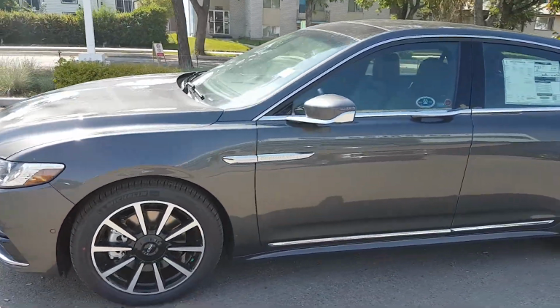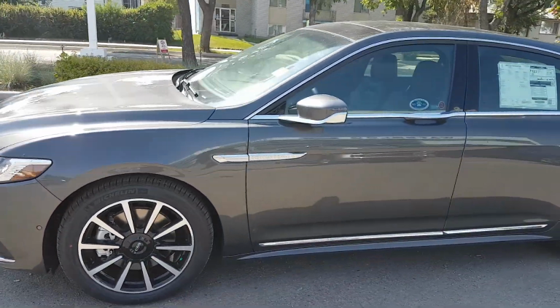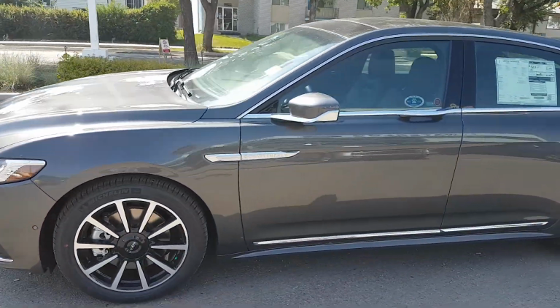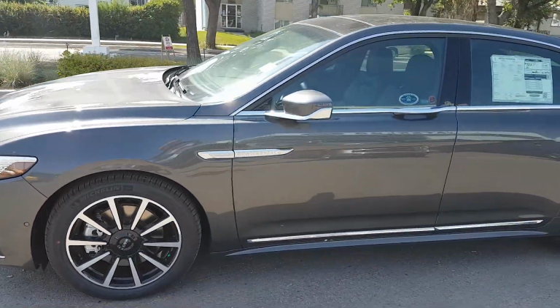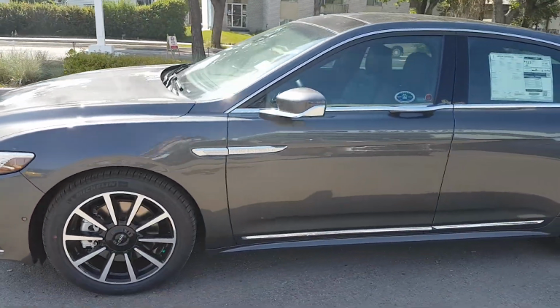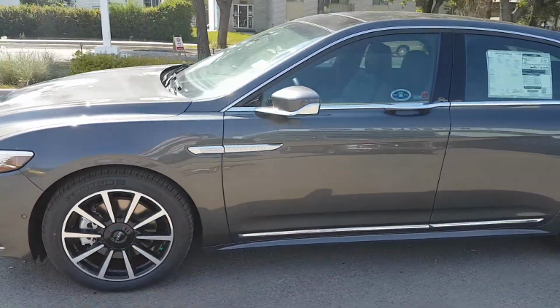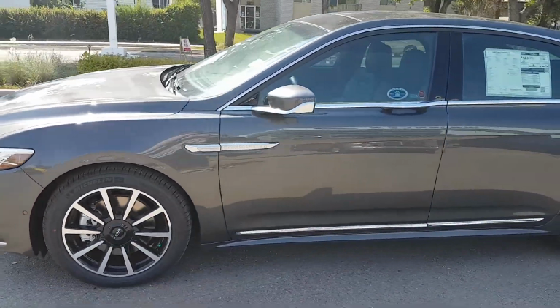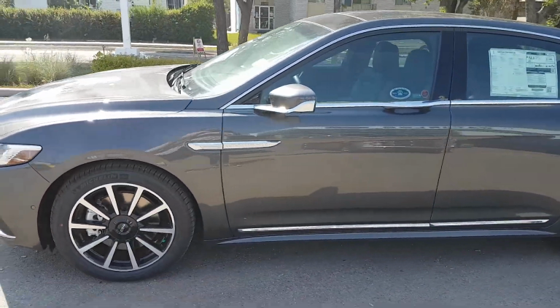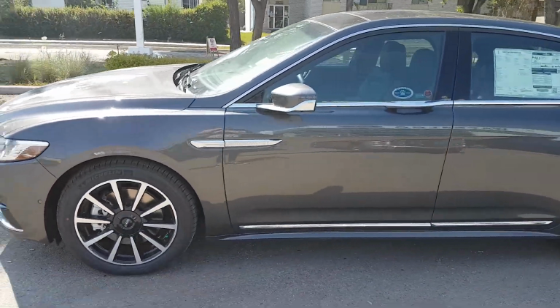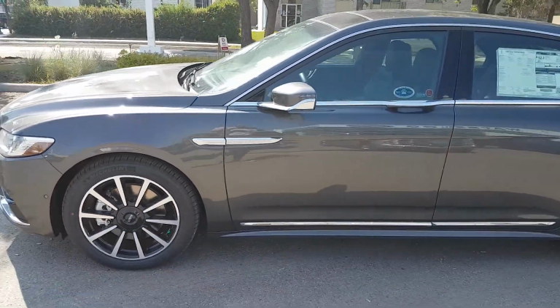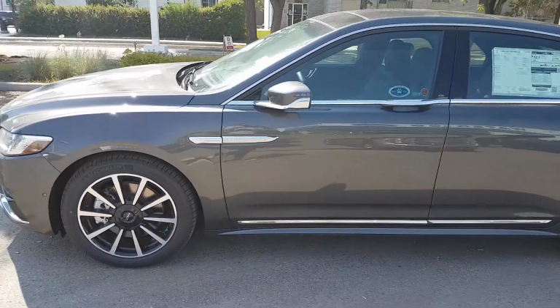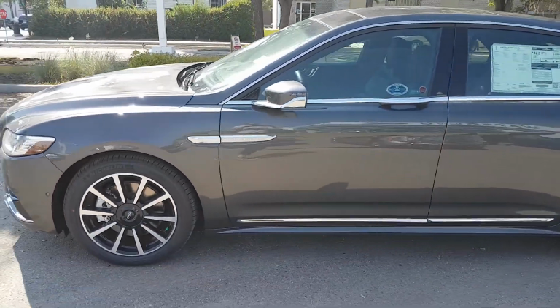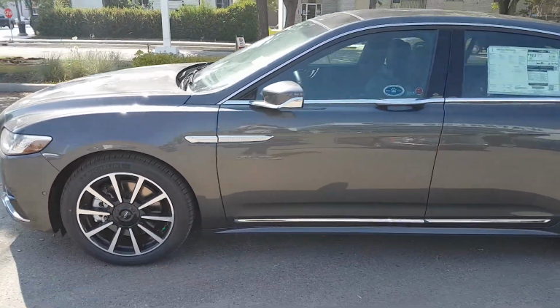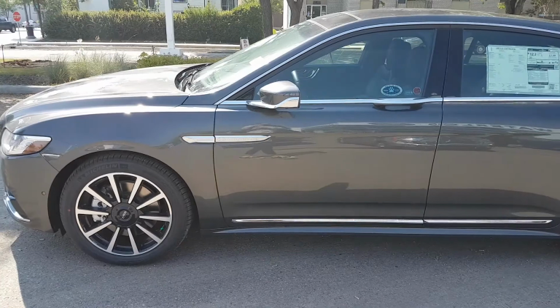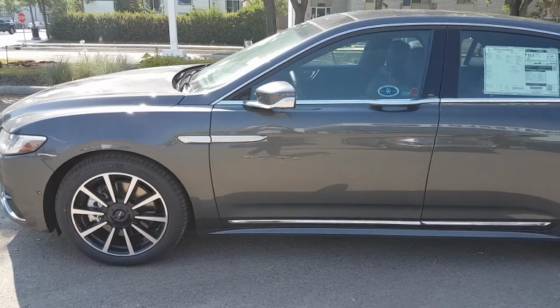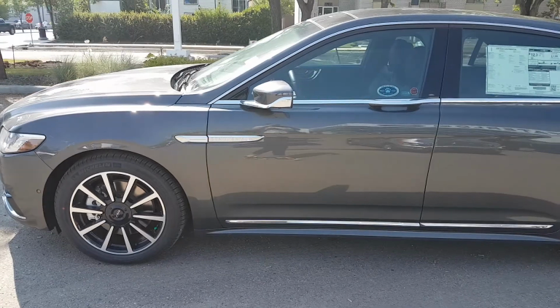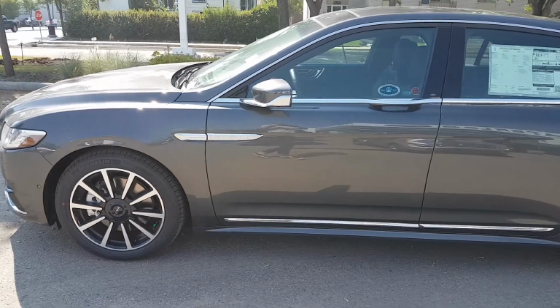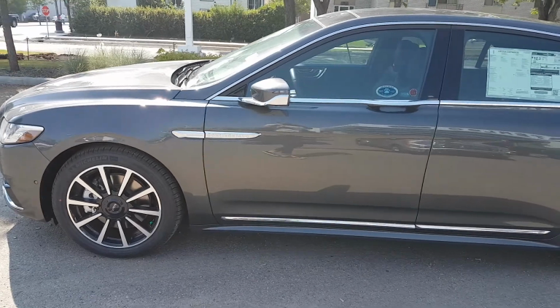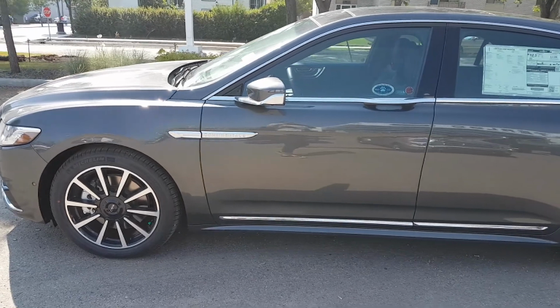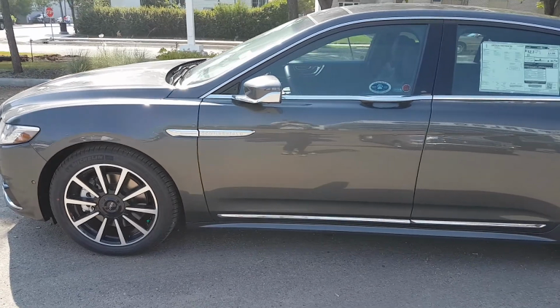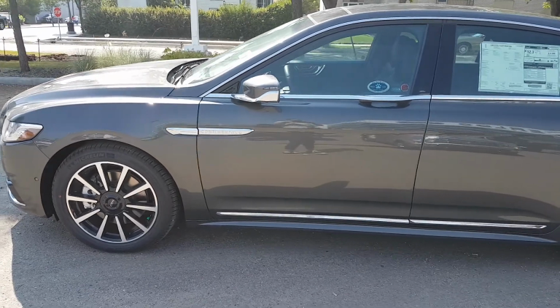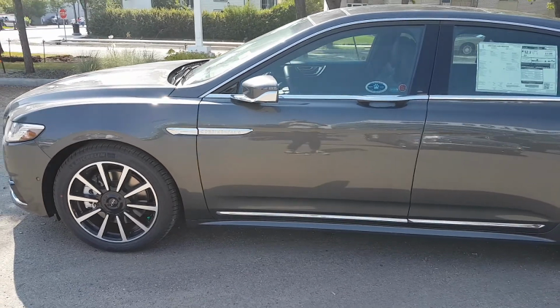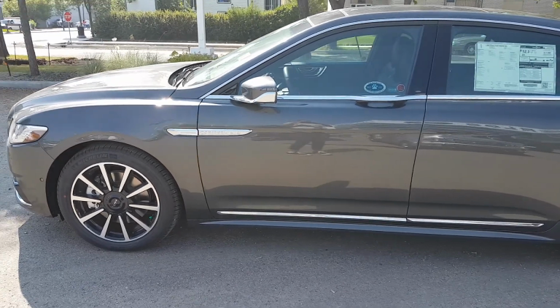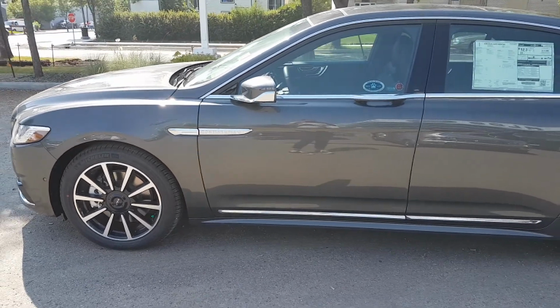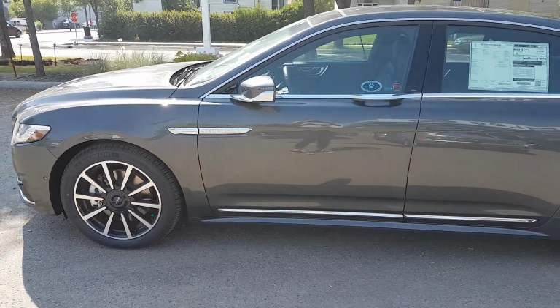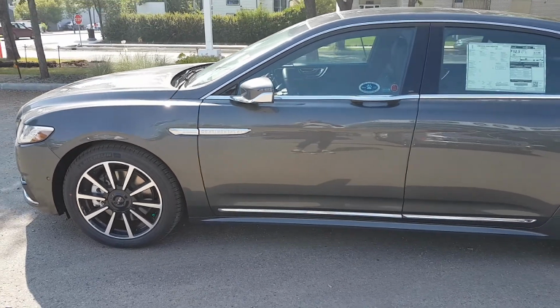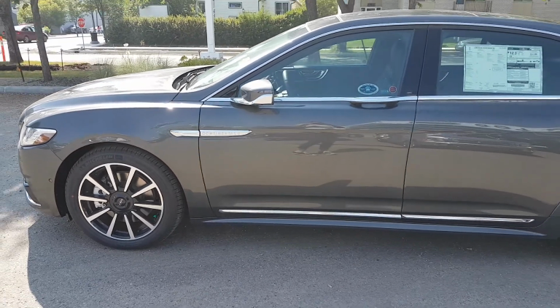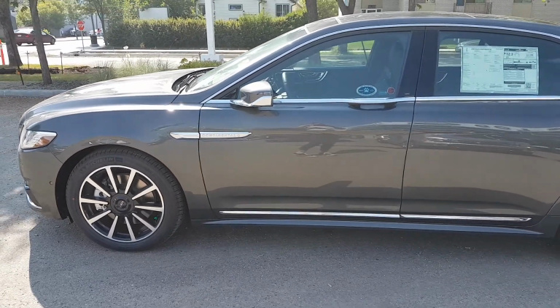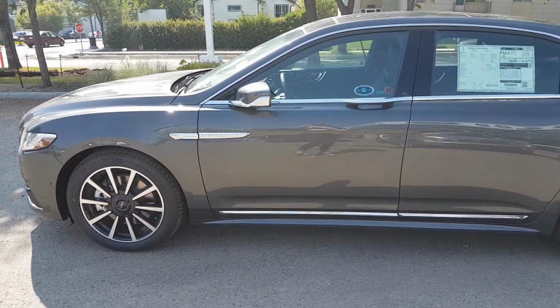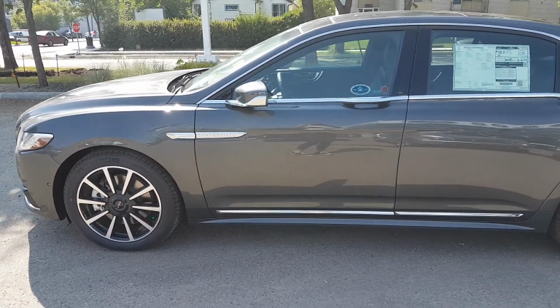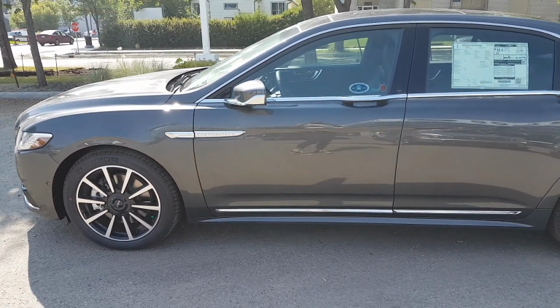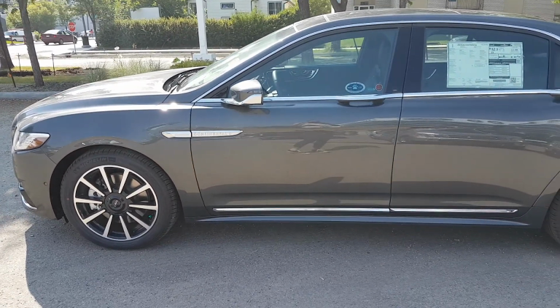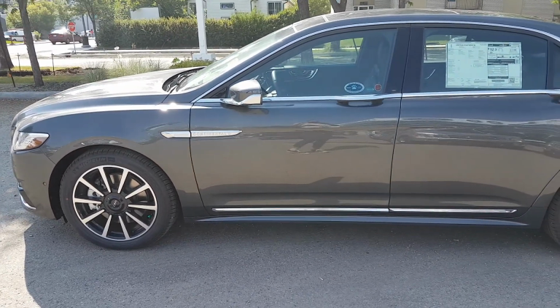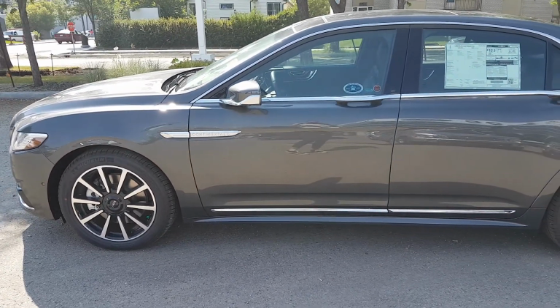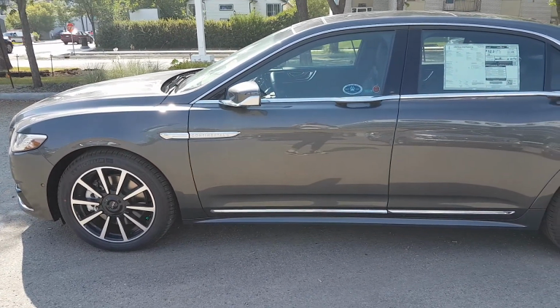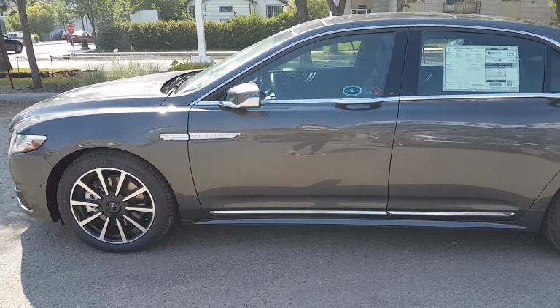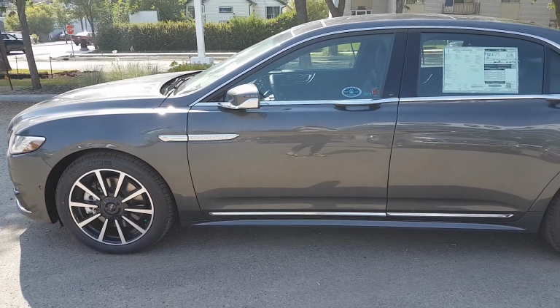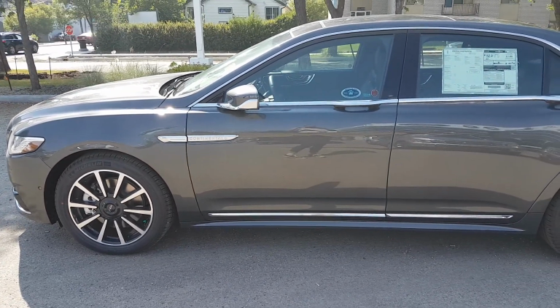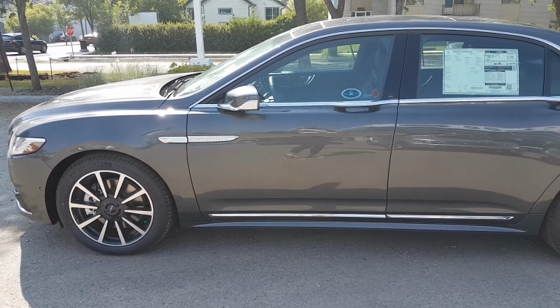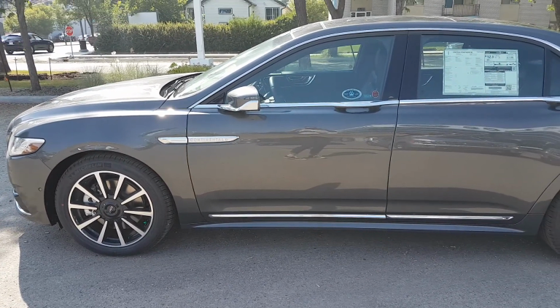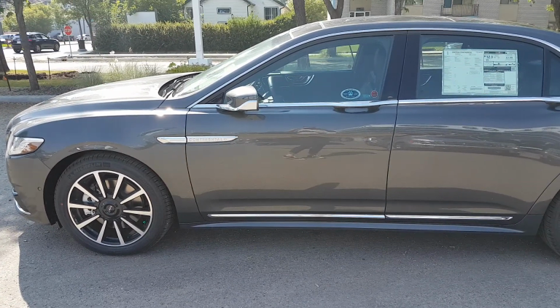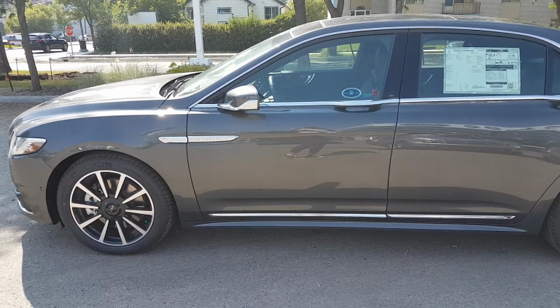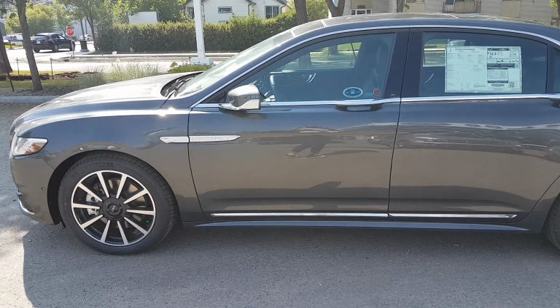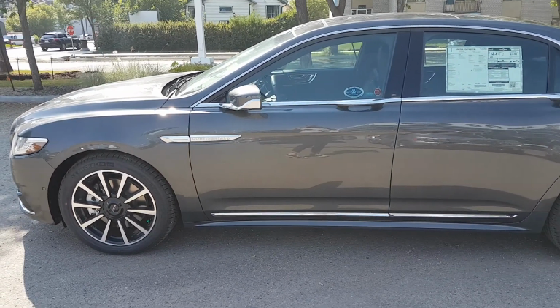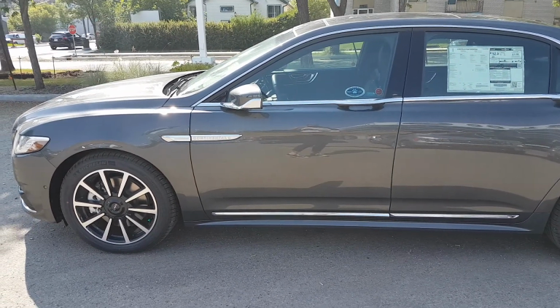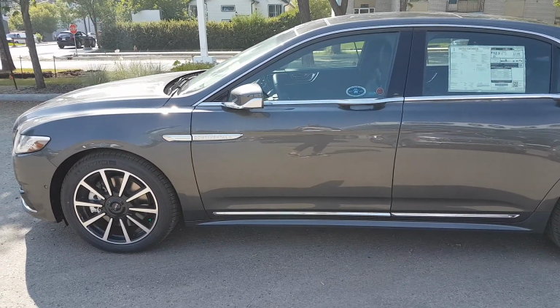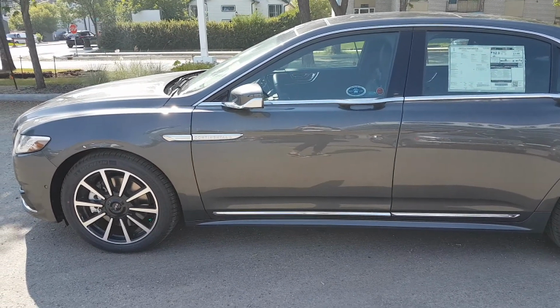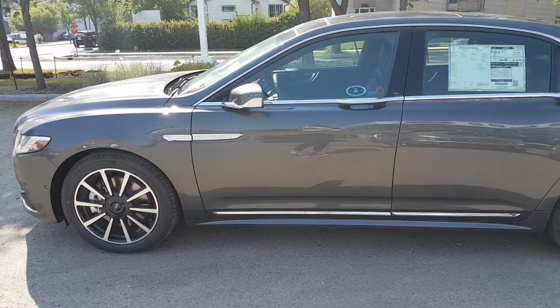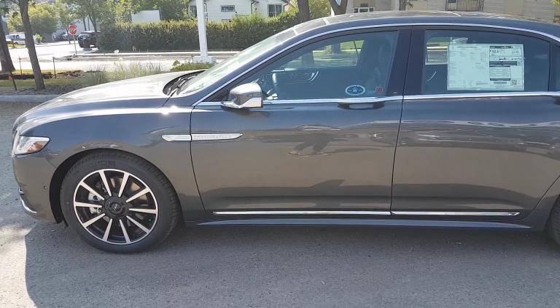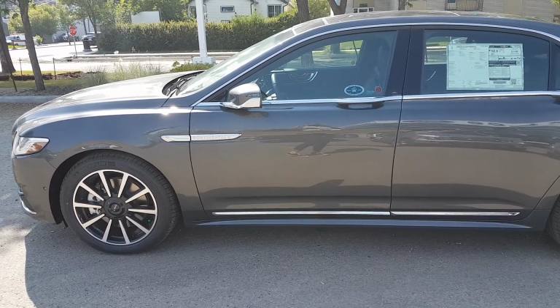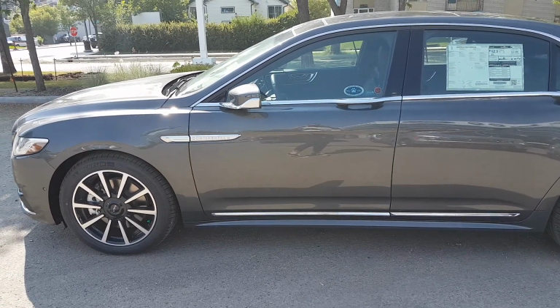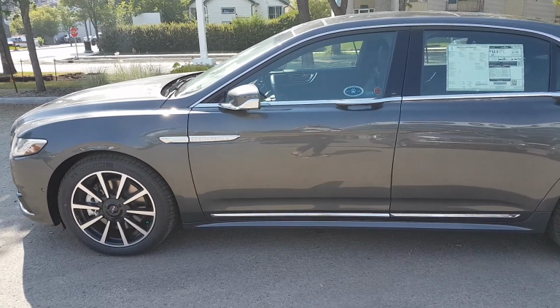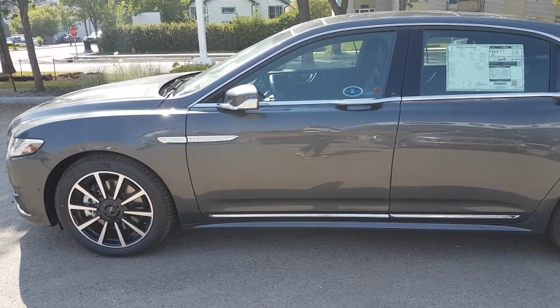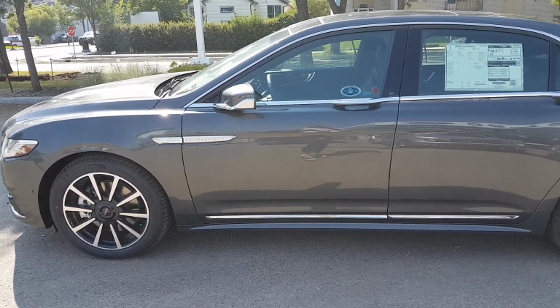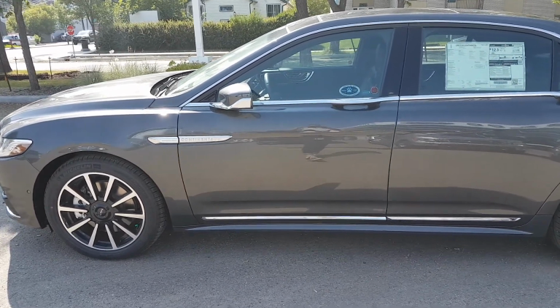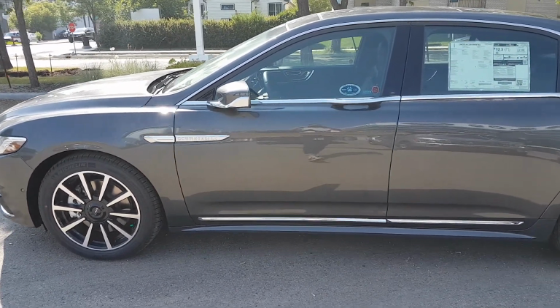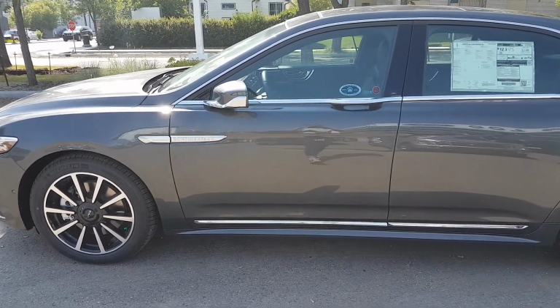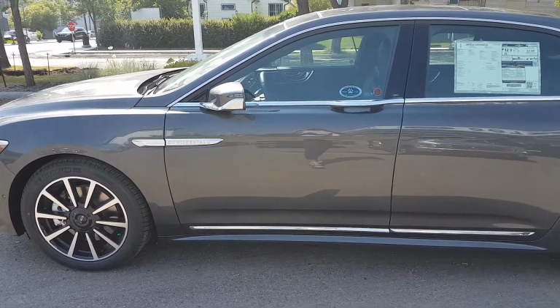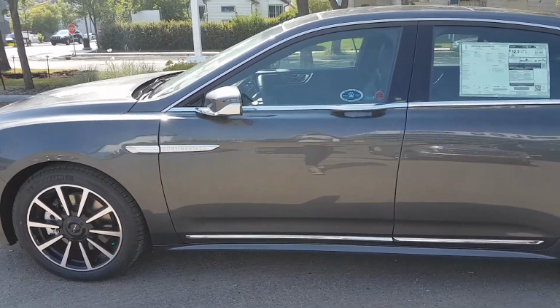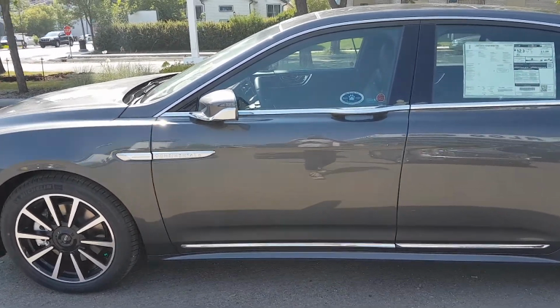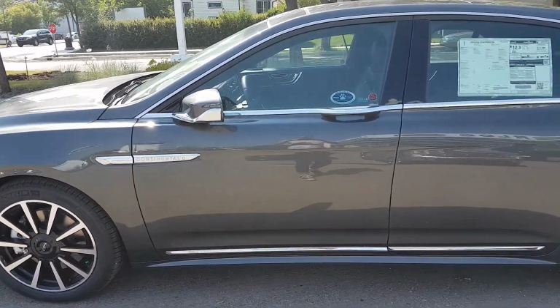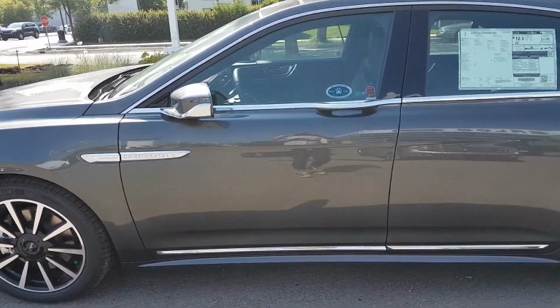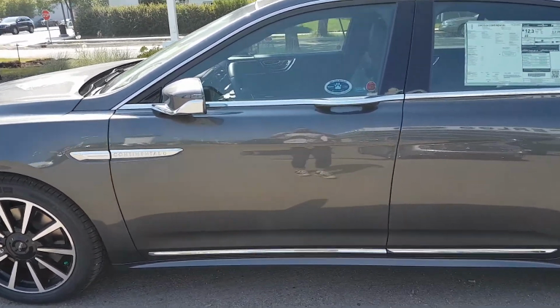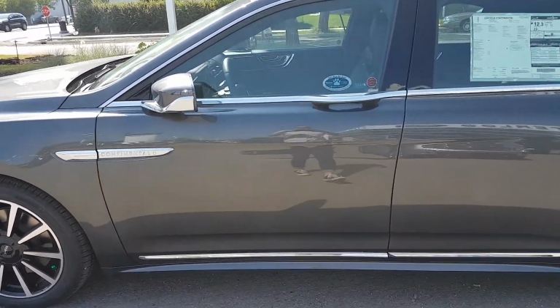This car is available today at 11420 107th Ave Northwest in Edmonton, Alberta. Let's take a look inside.